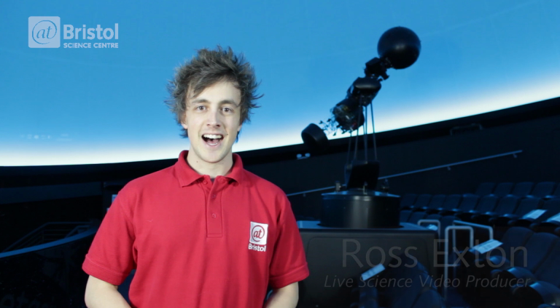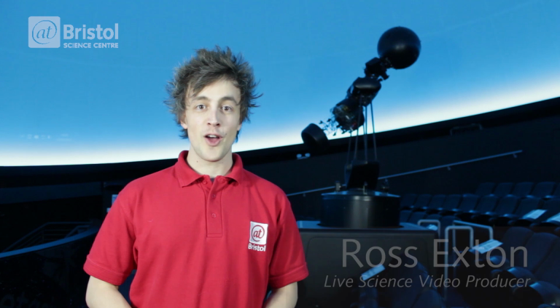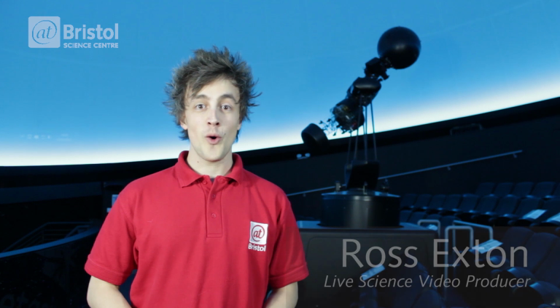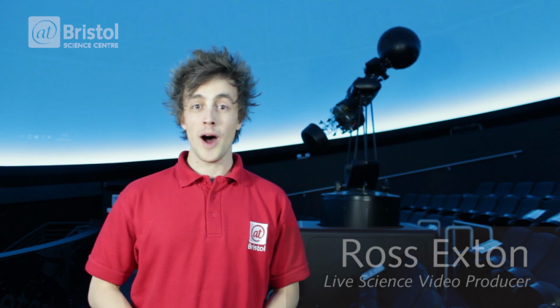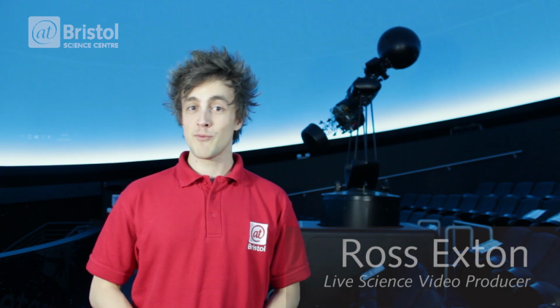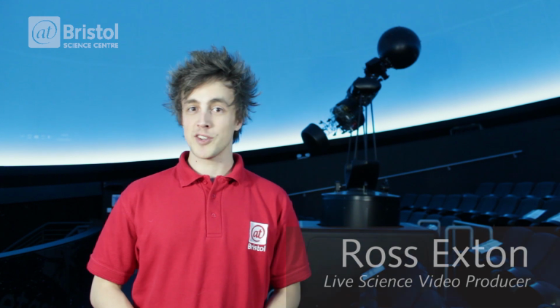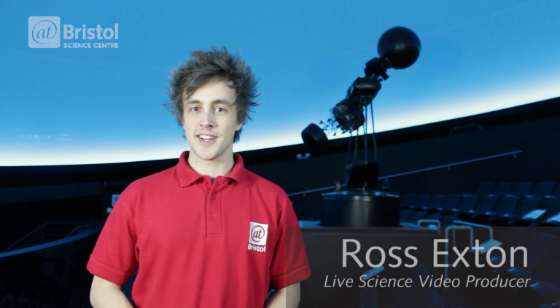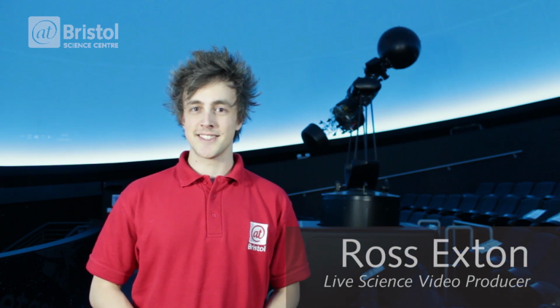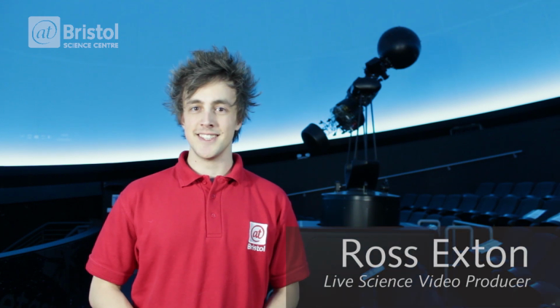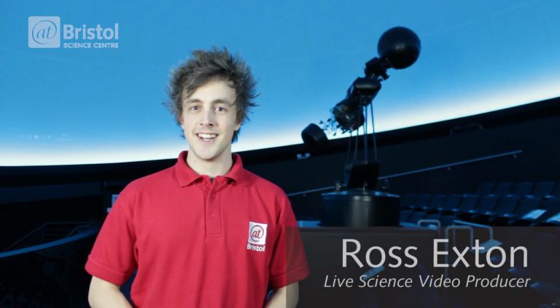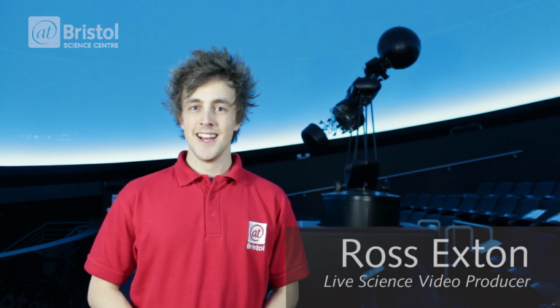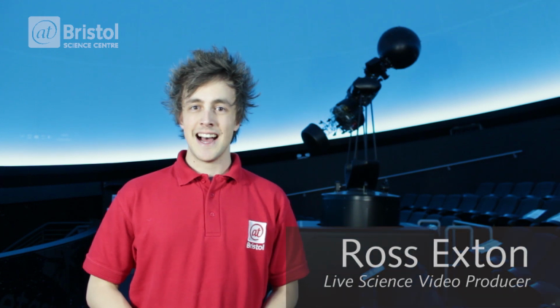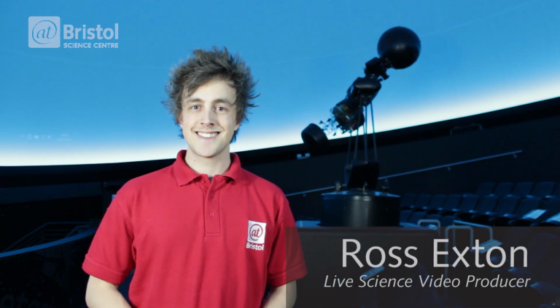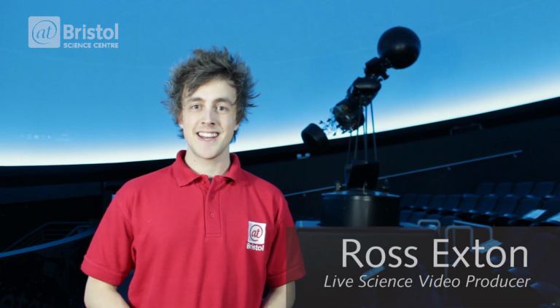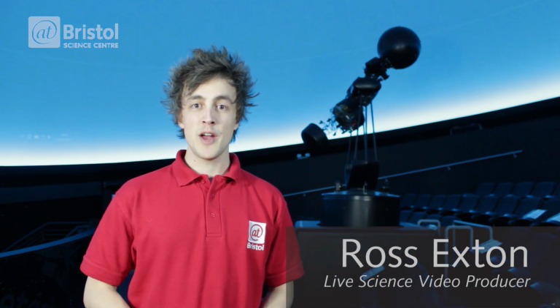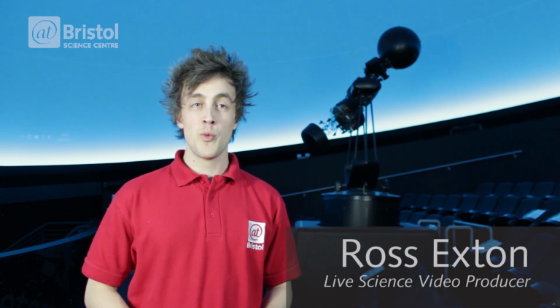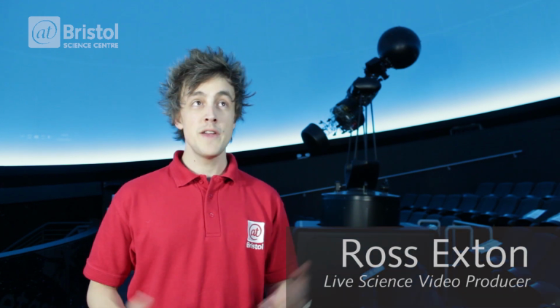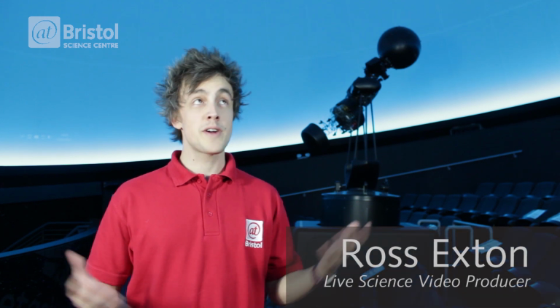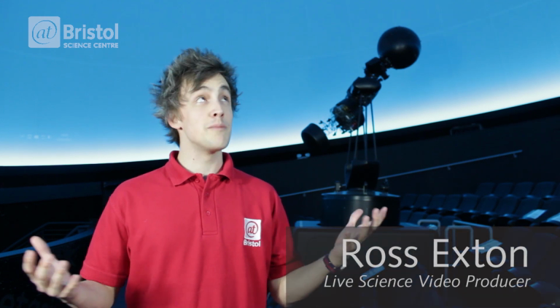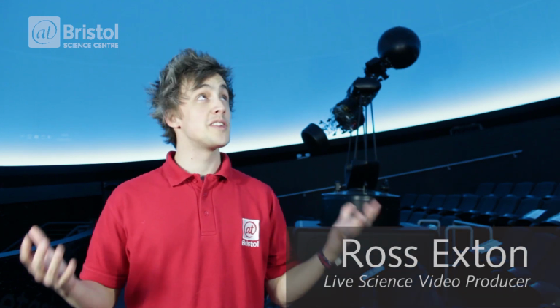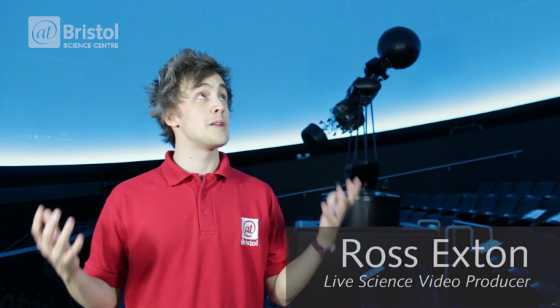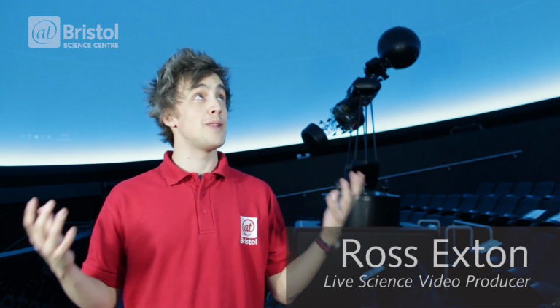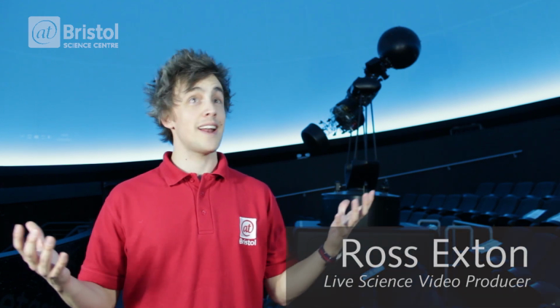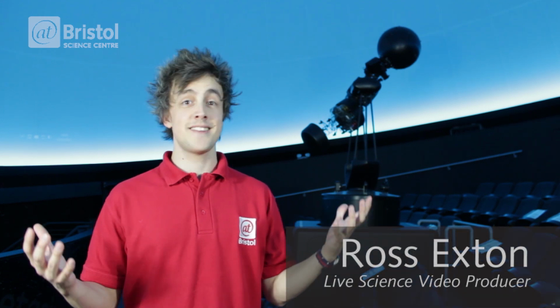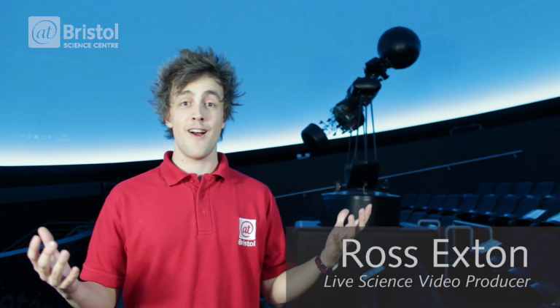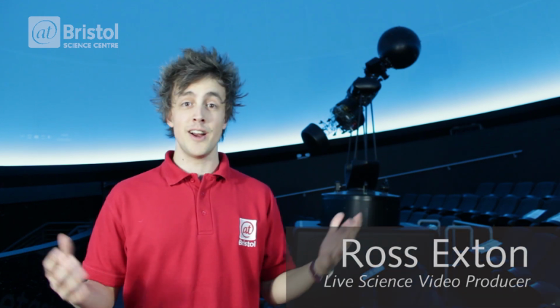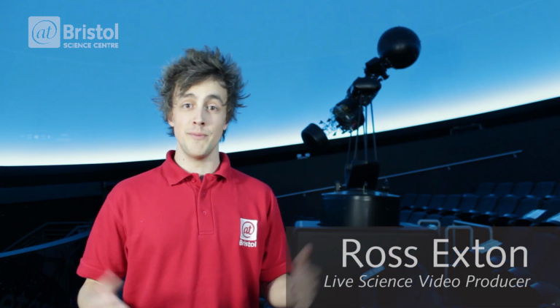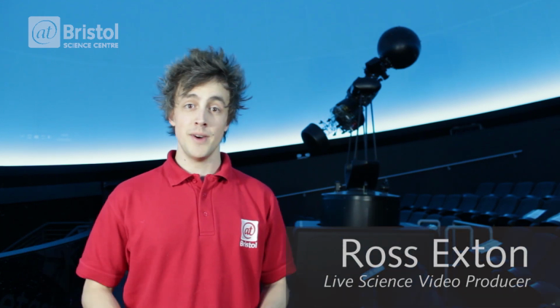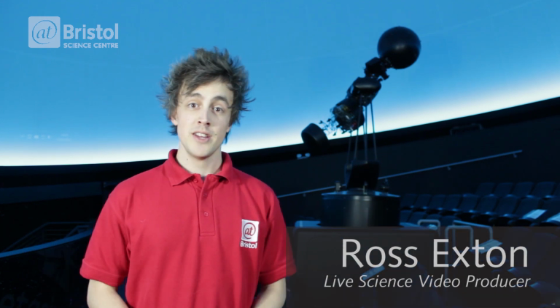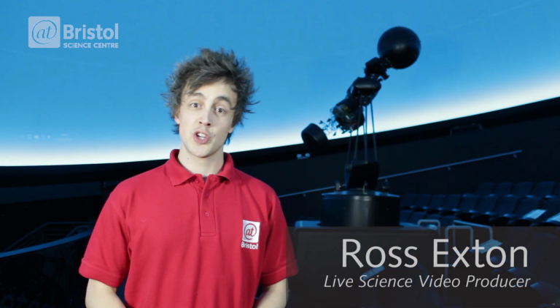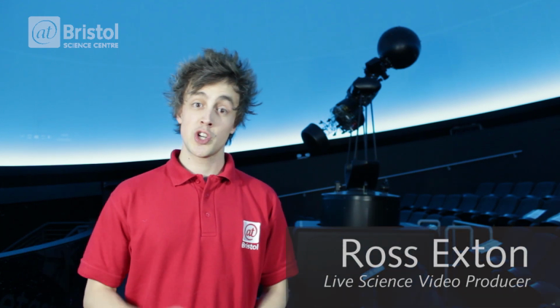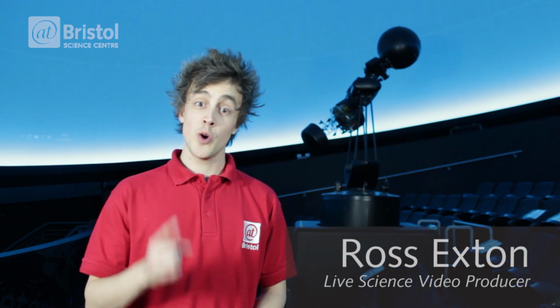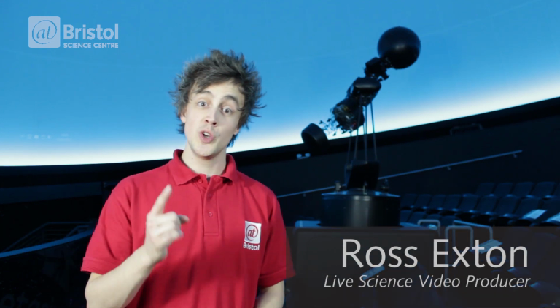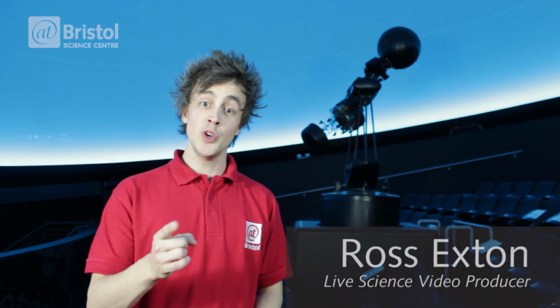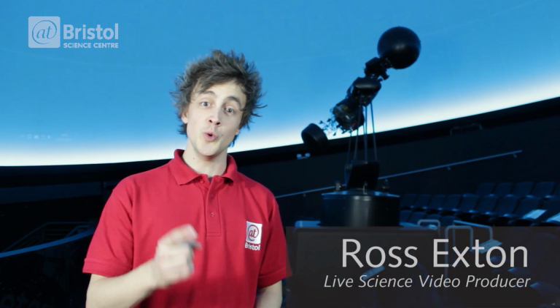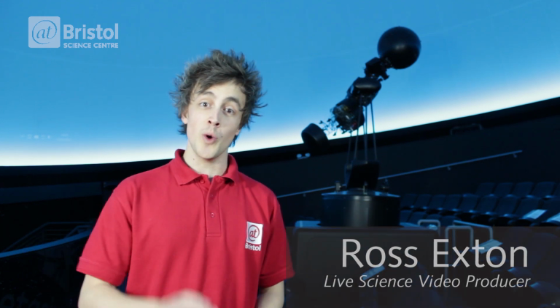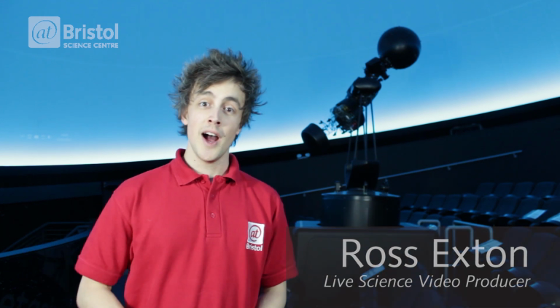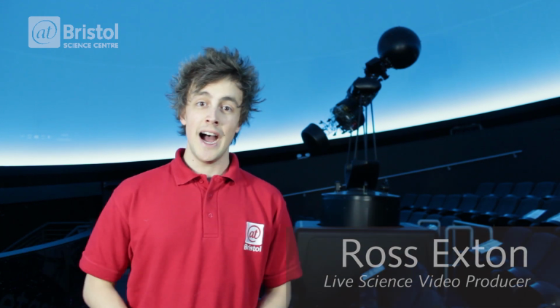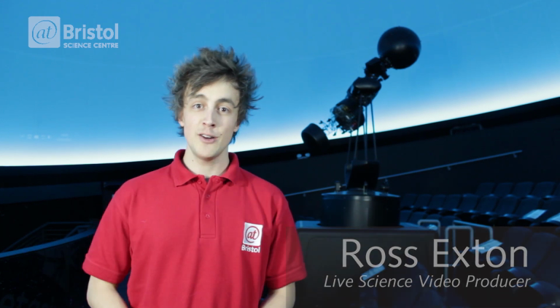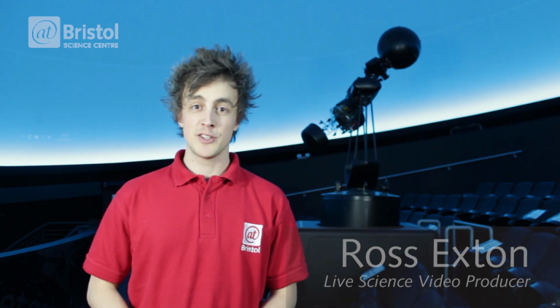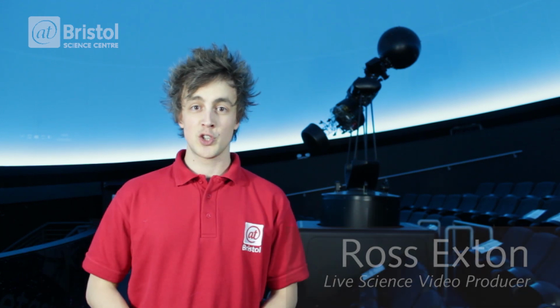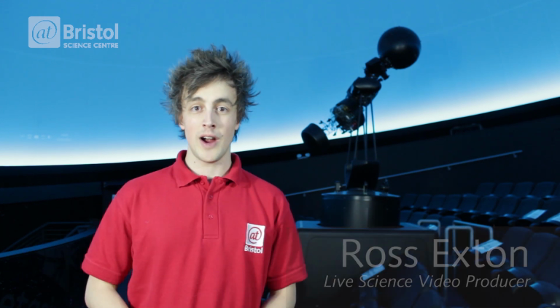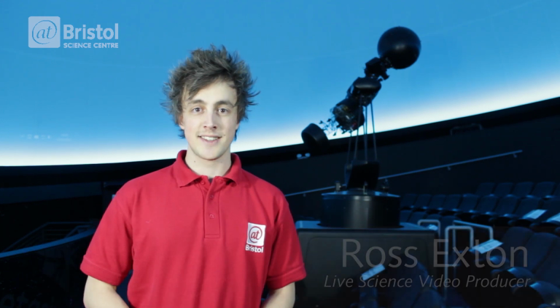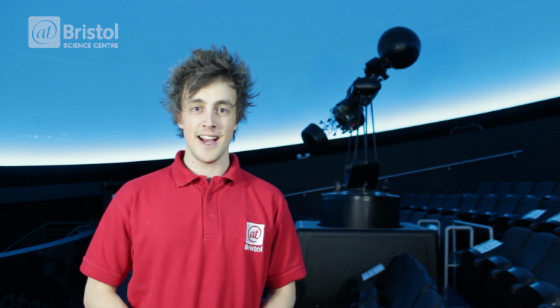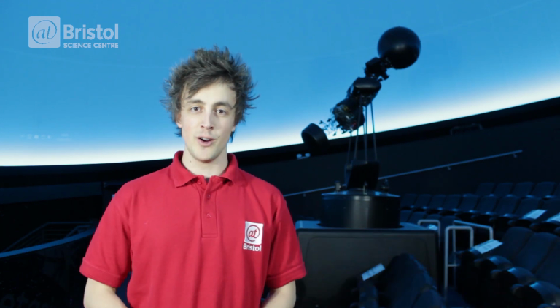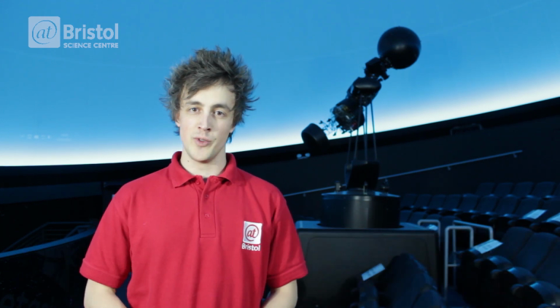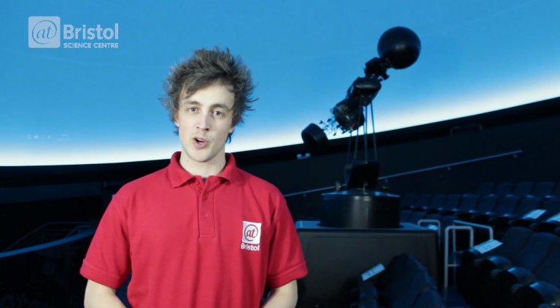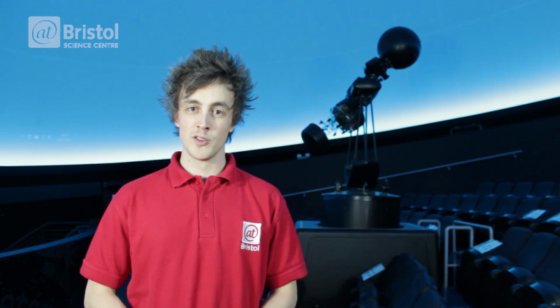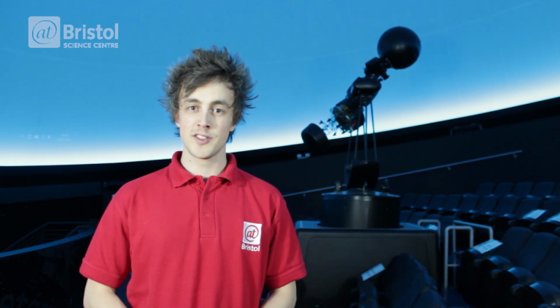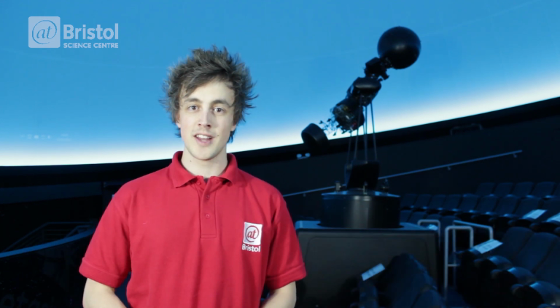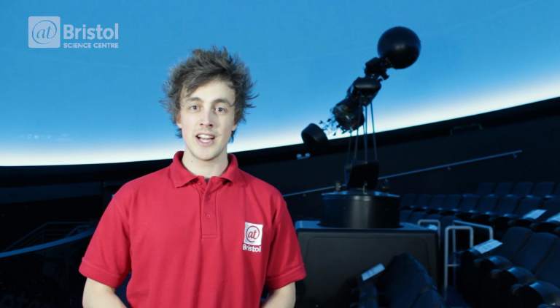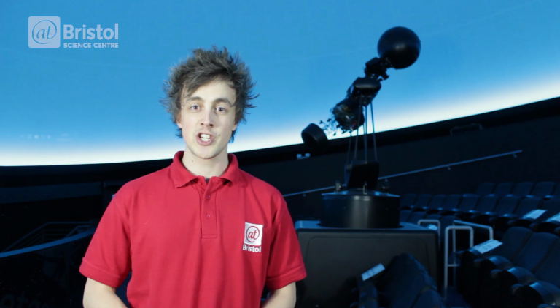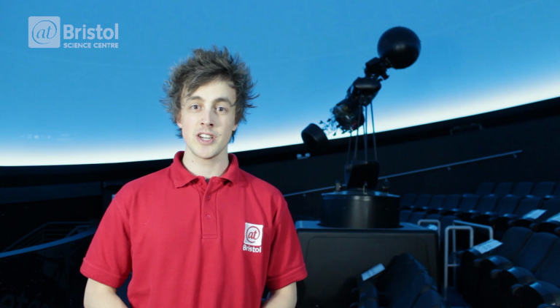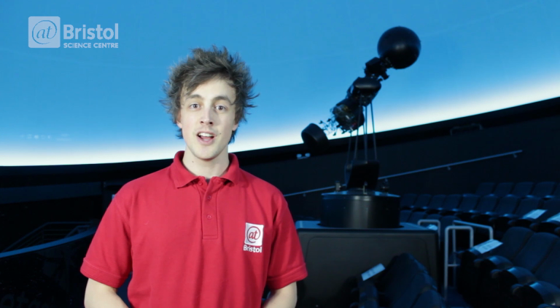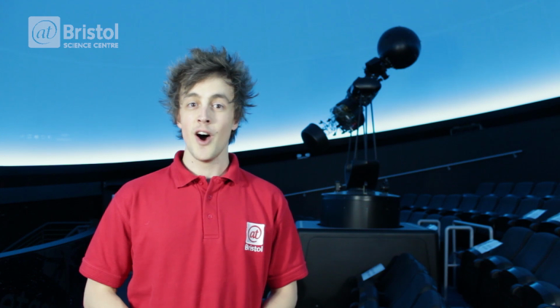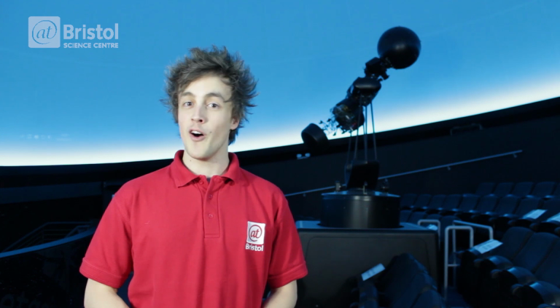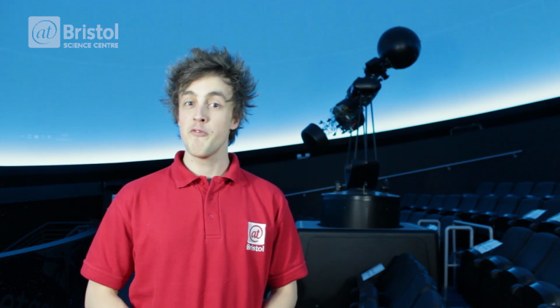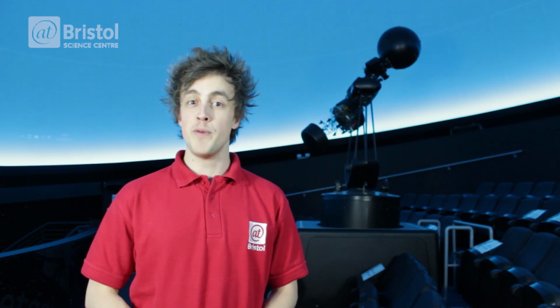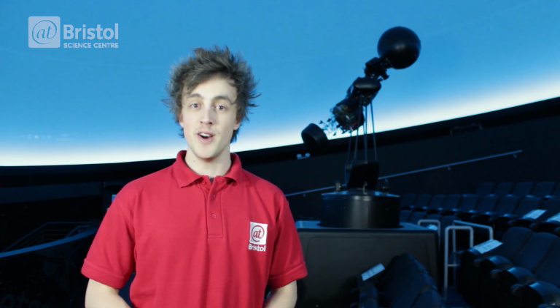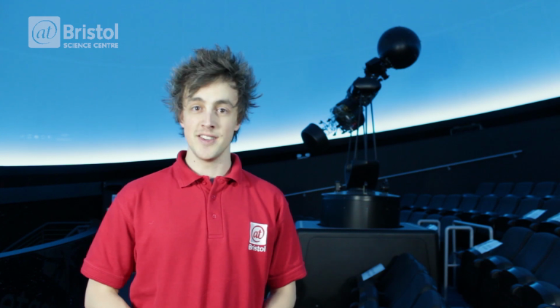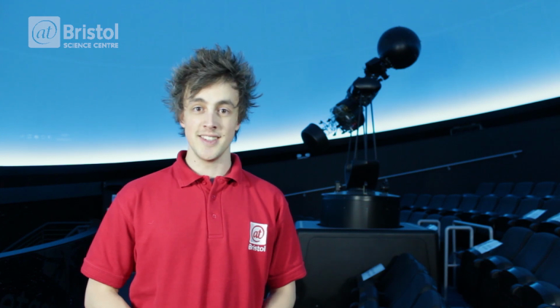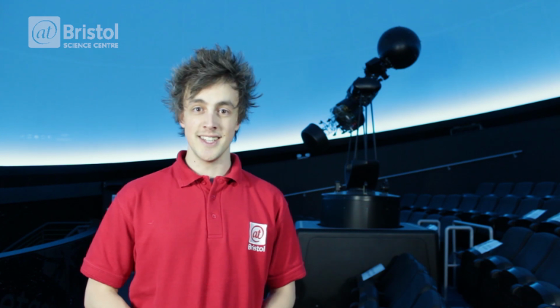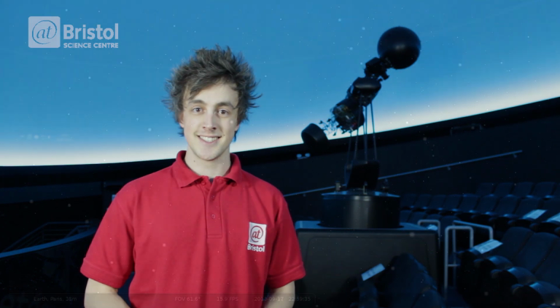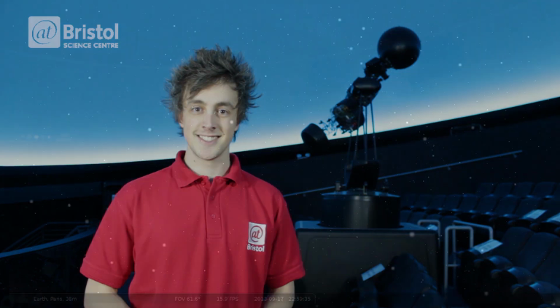Hello, I'm Ross Exton and today we've come to the planetarium to show you how to track down the constellation of Perseus.